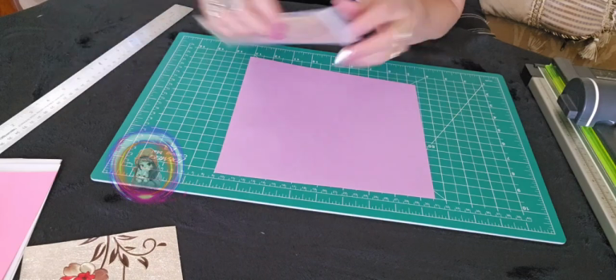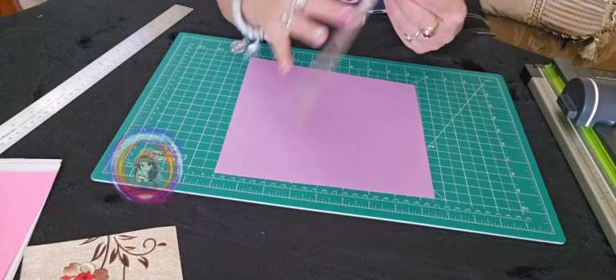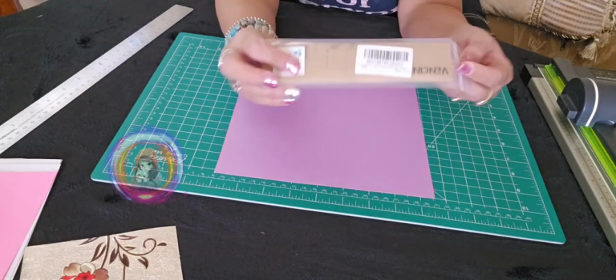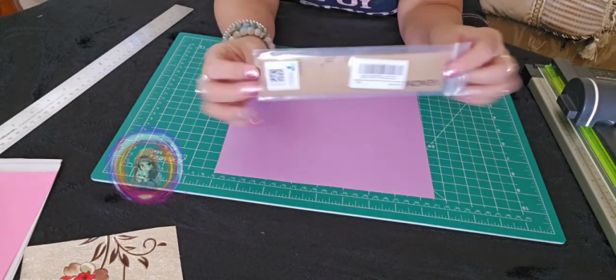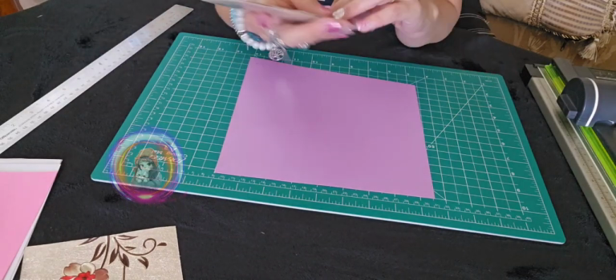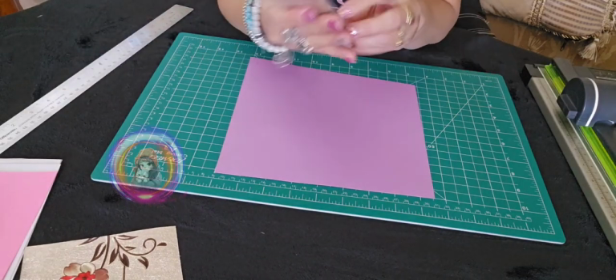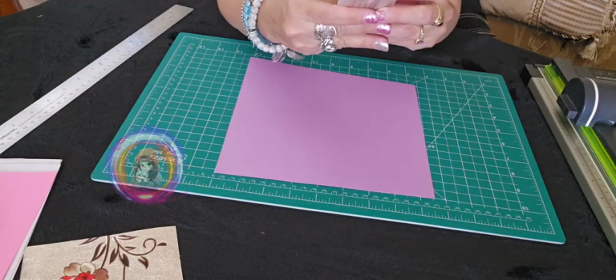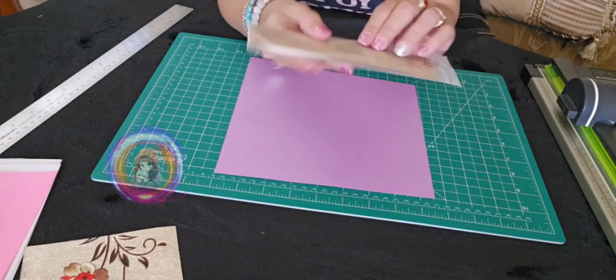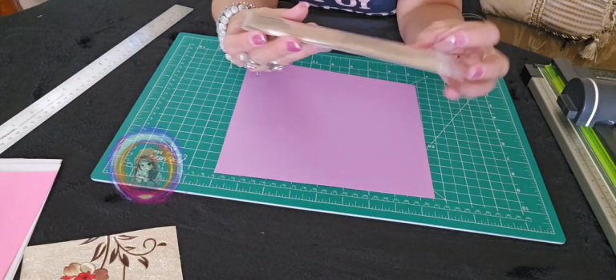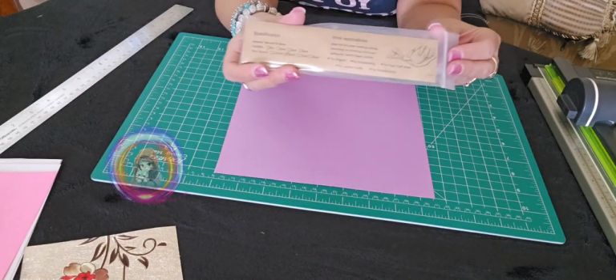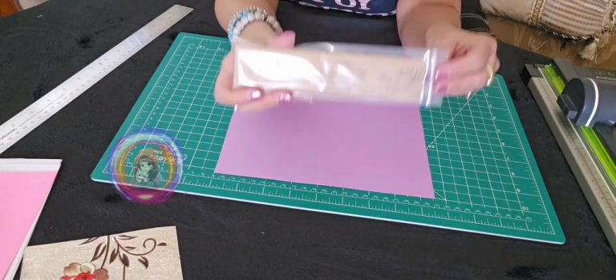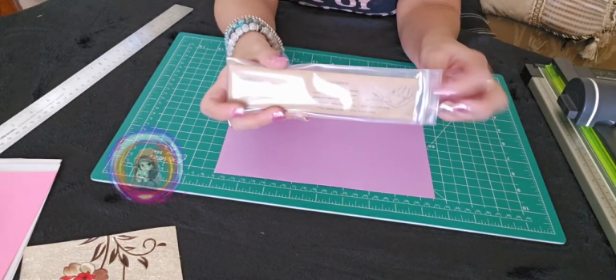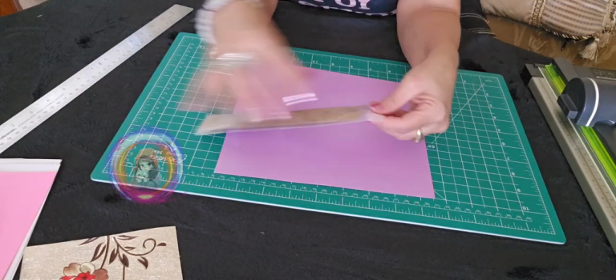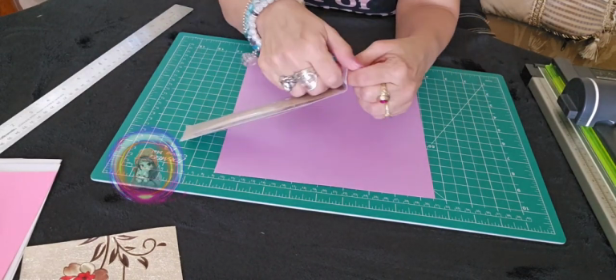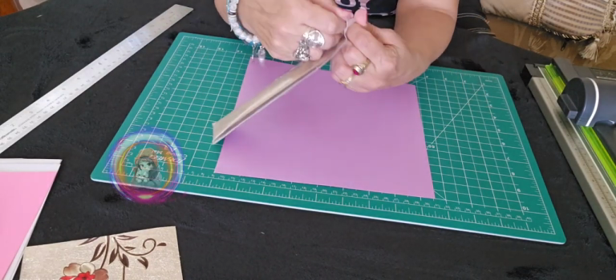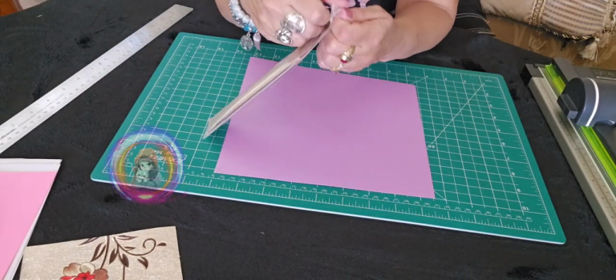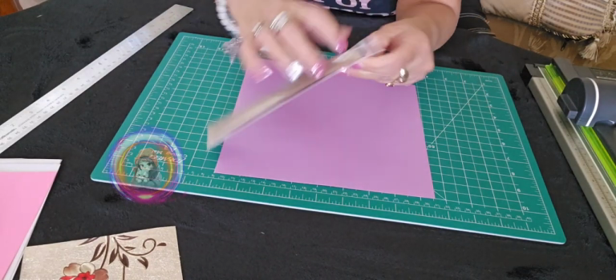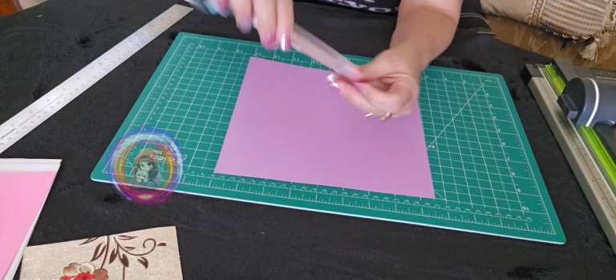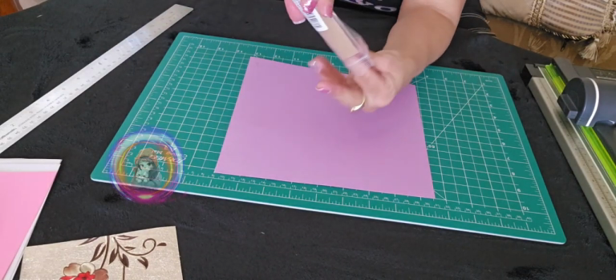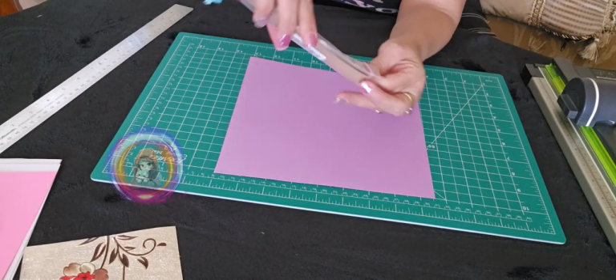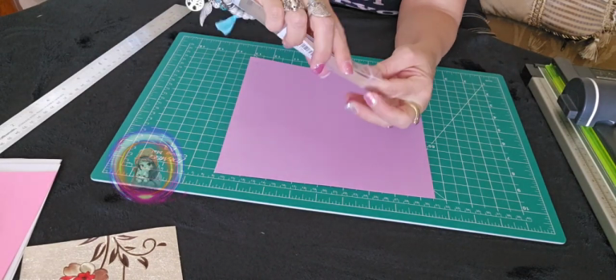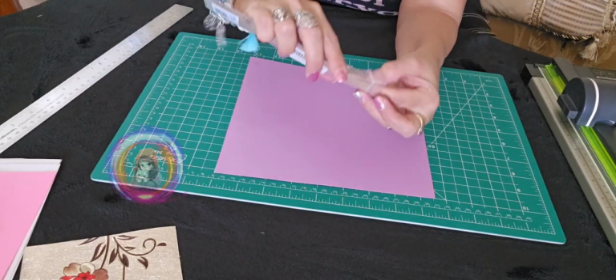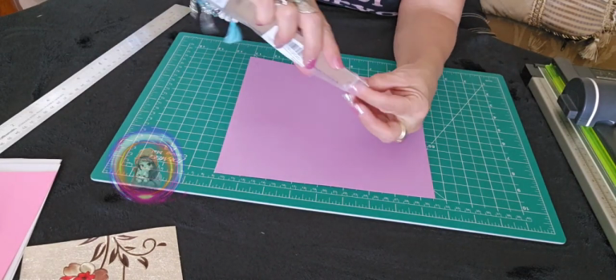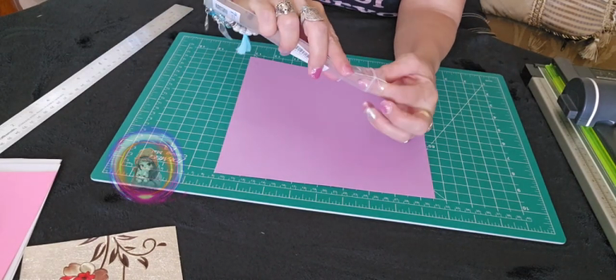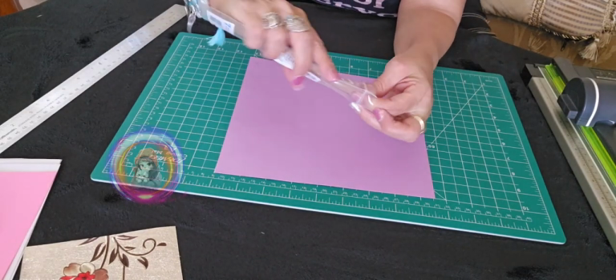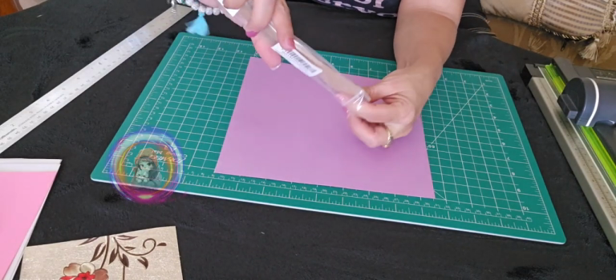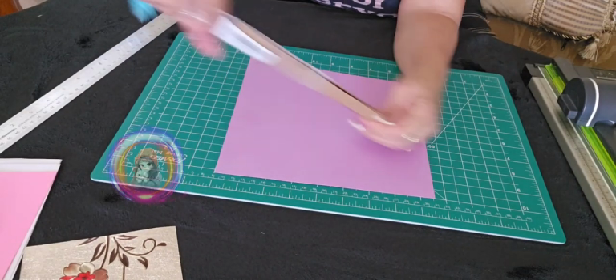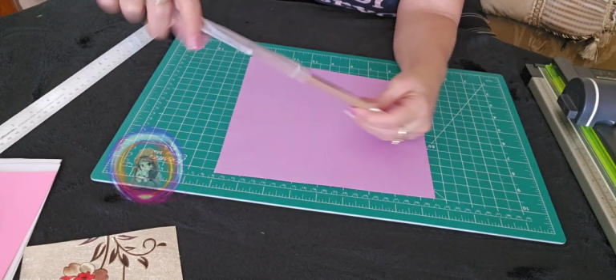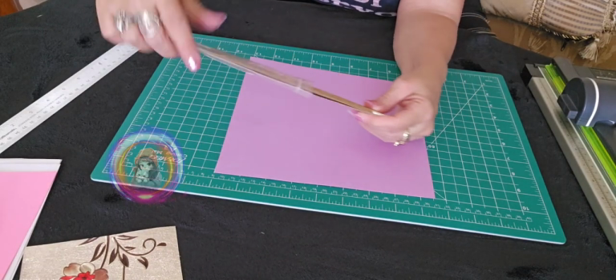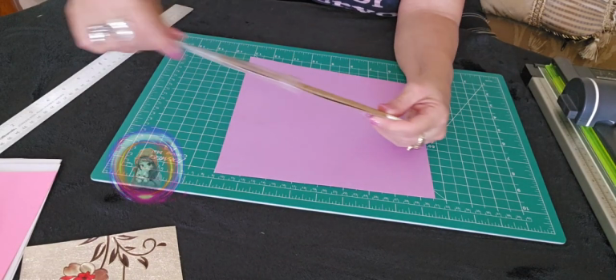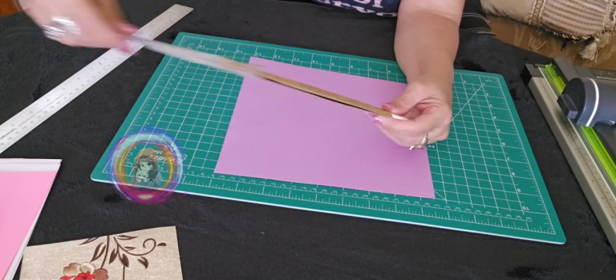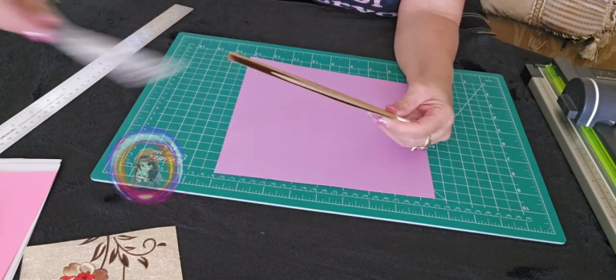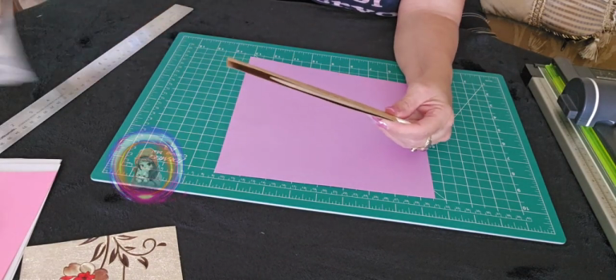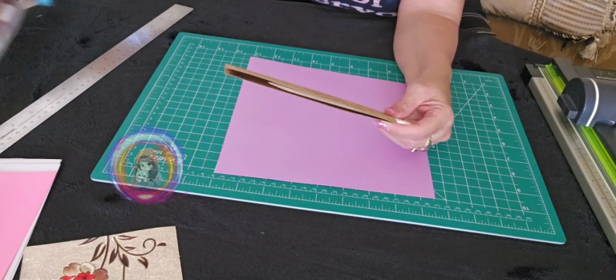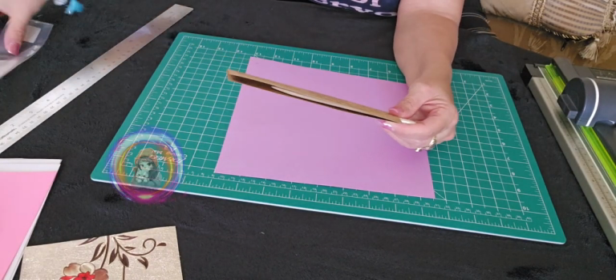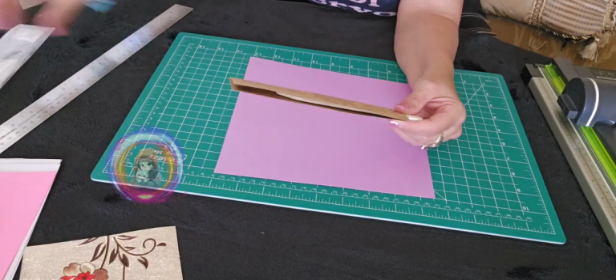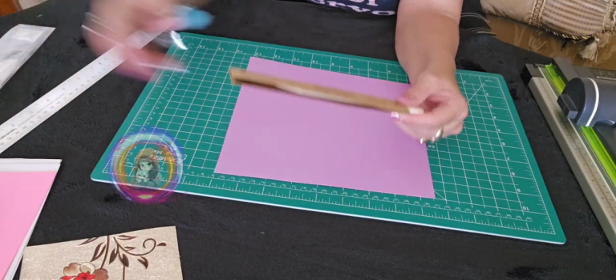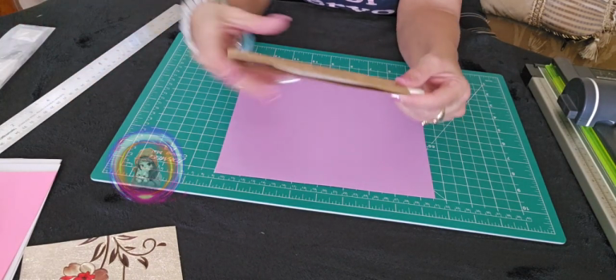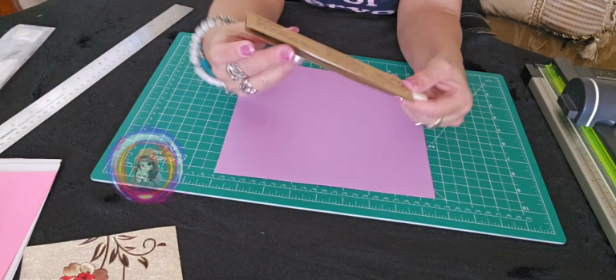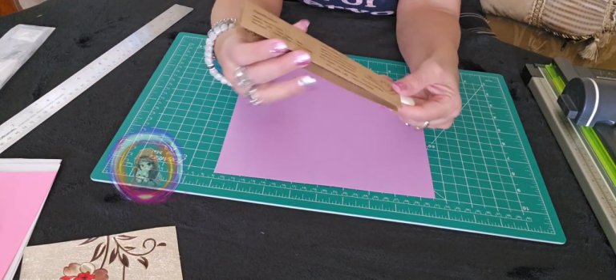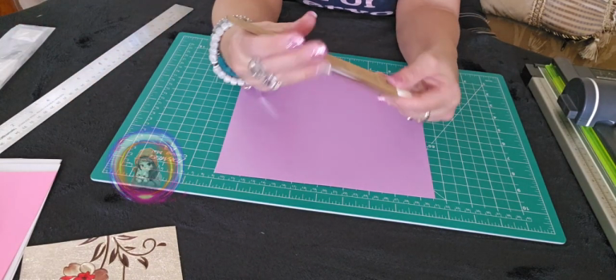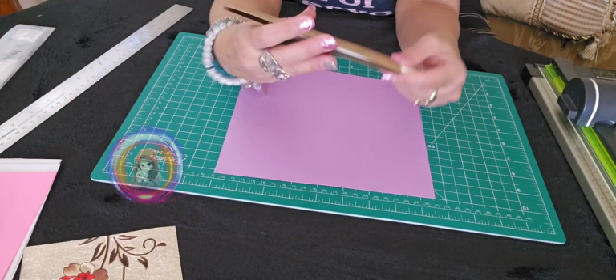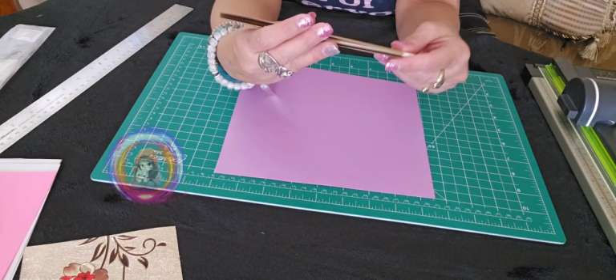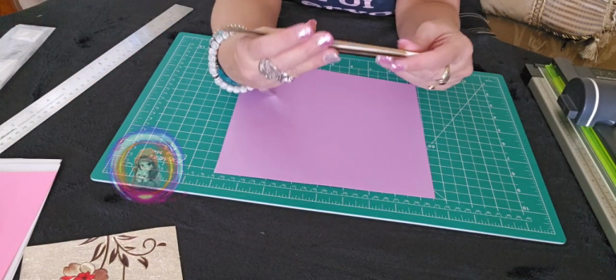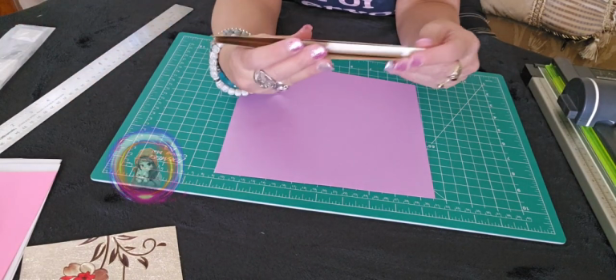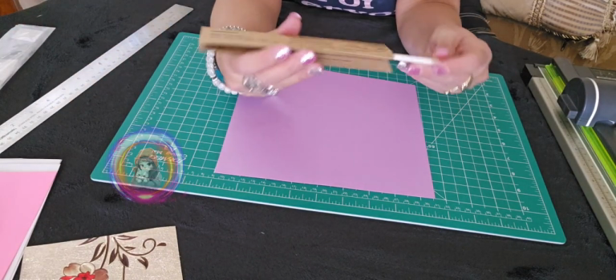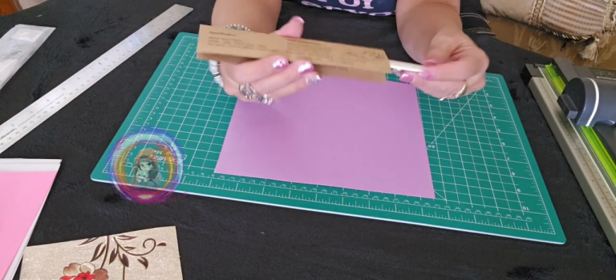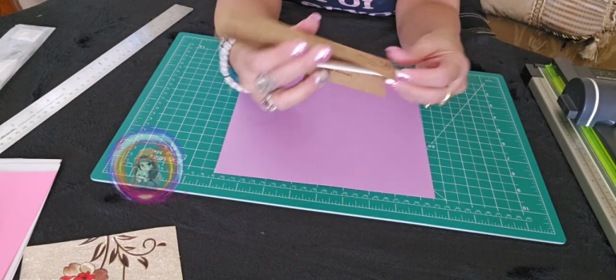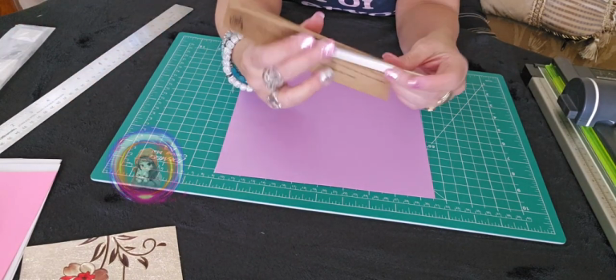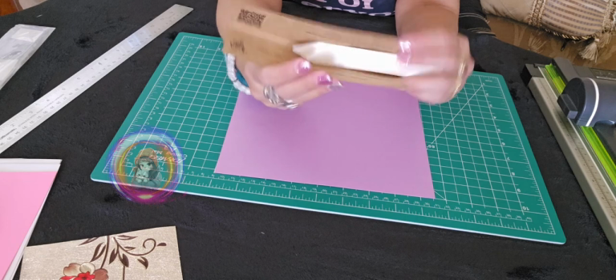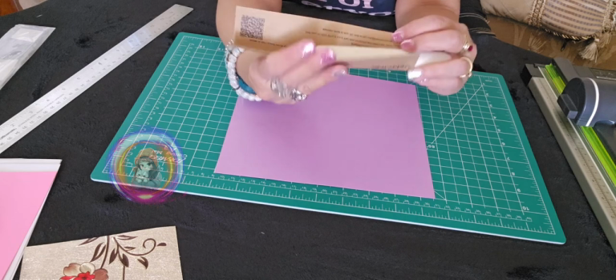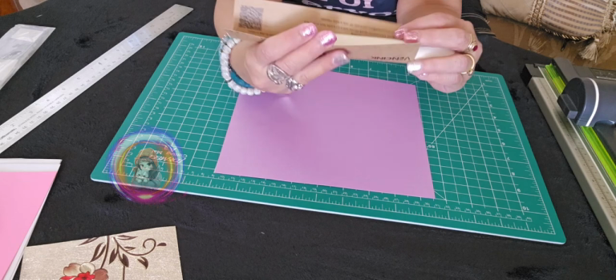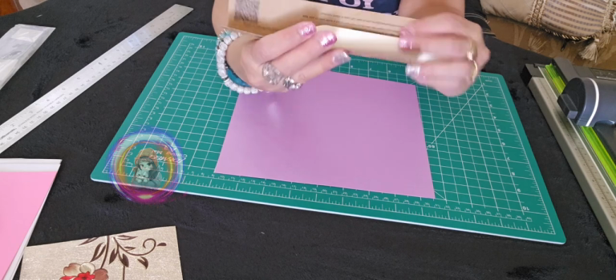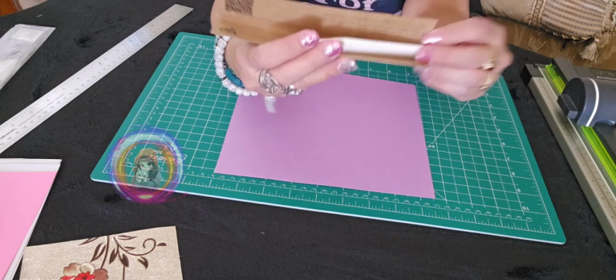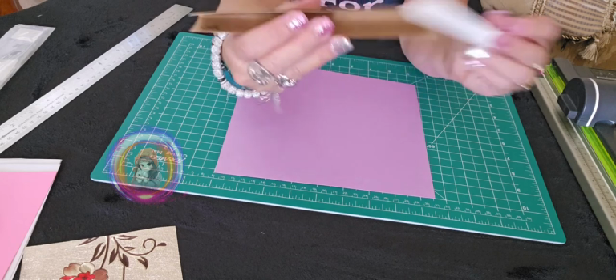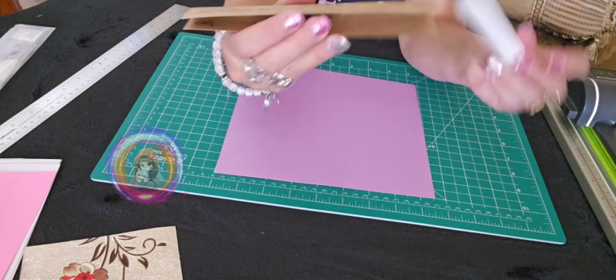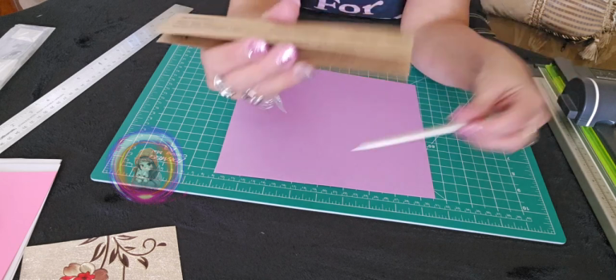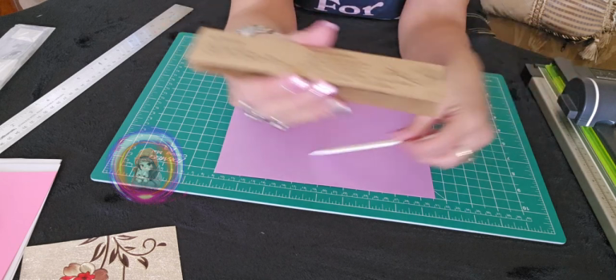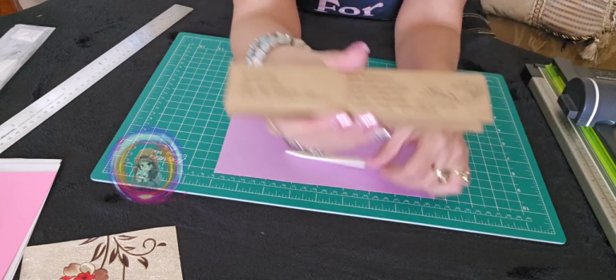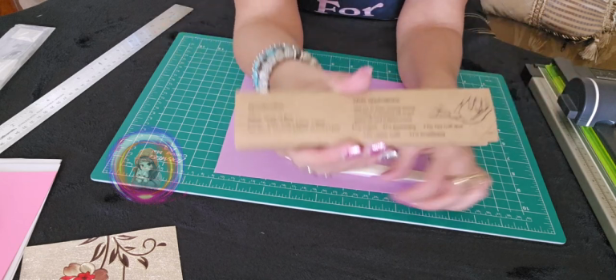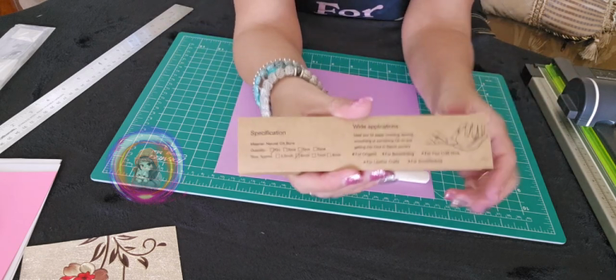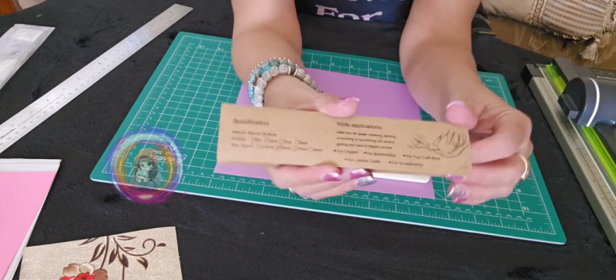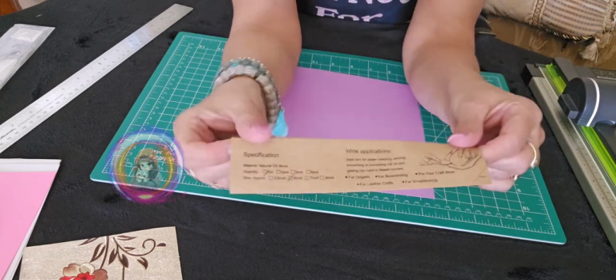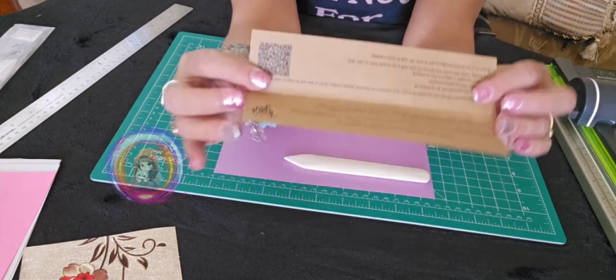Hi everyone, I'm Emi from Sandoshka. Today I want to share a little something I've been using for my crafting project.